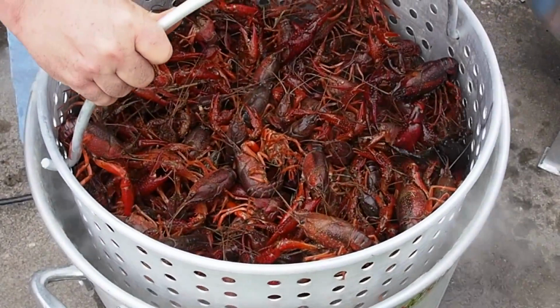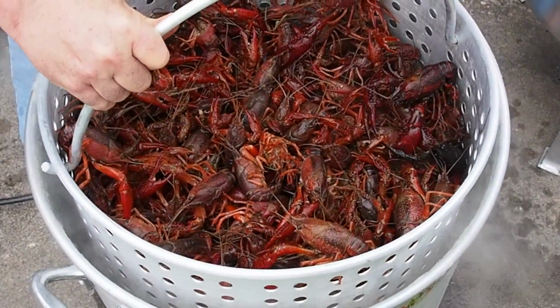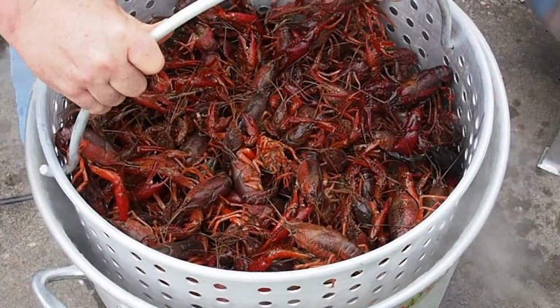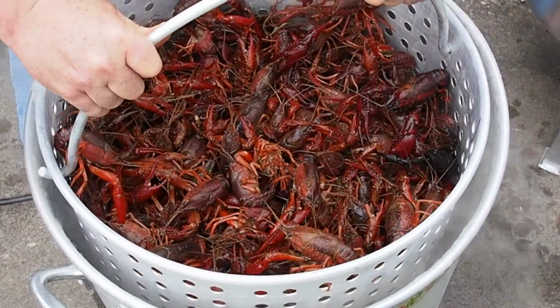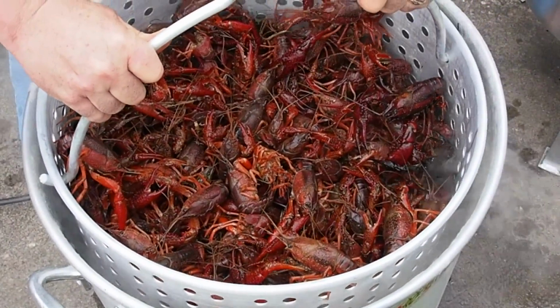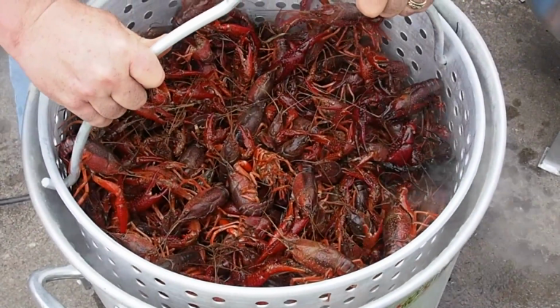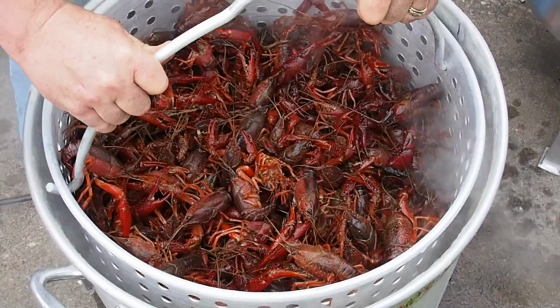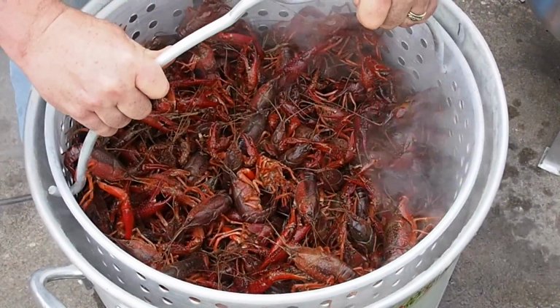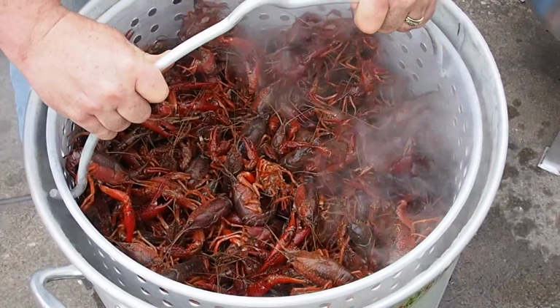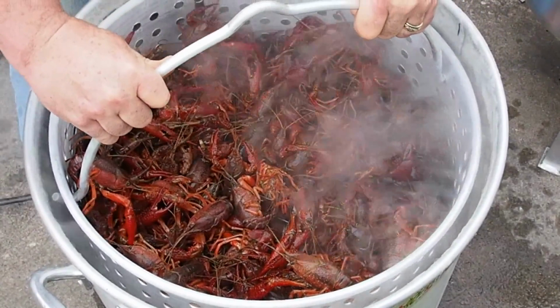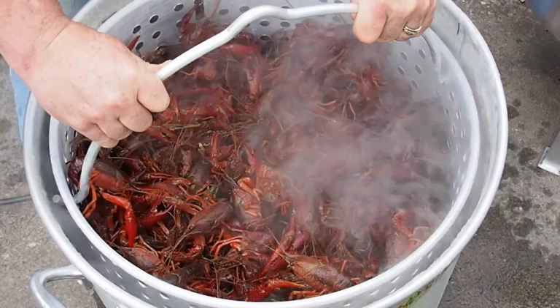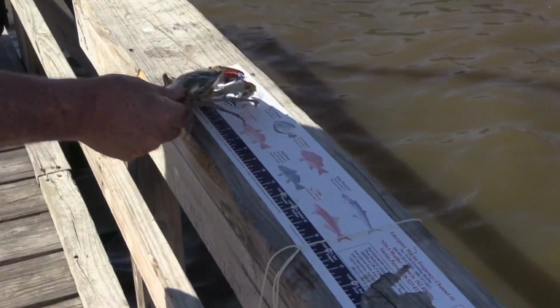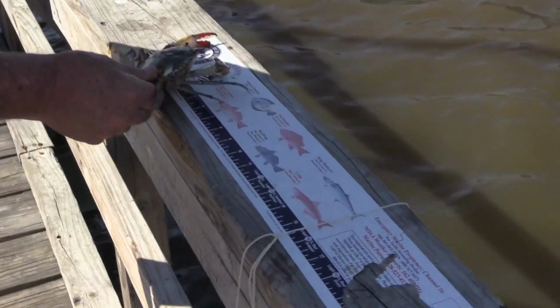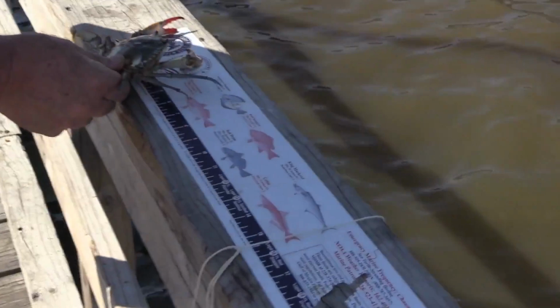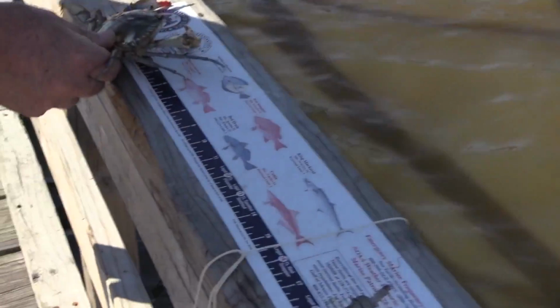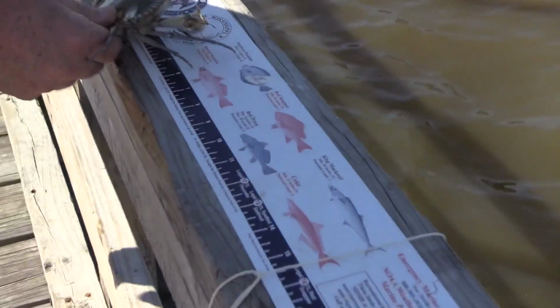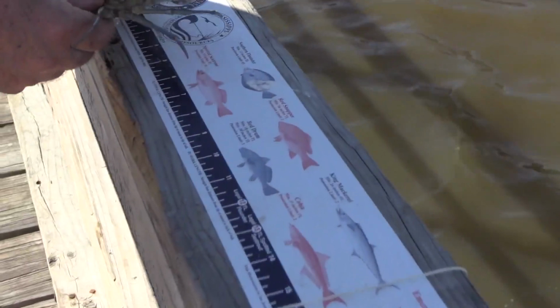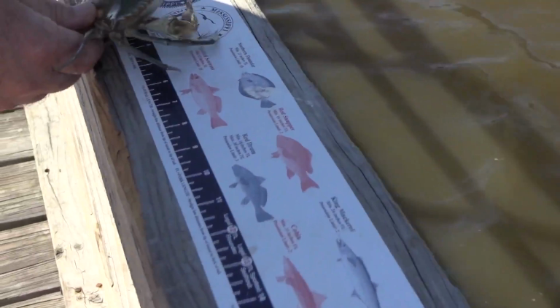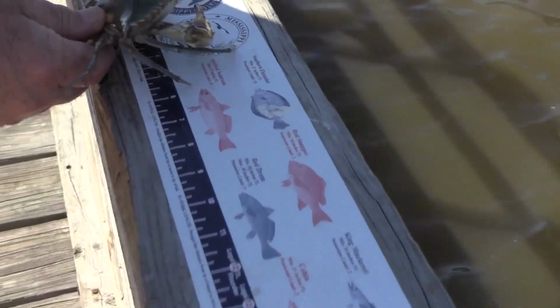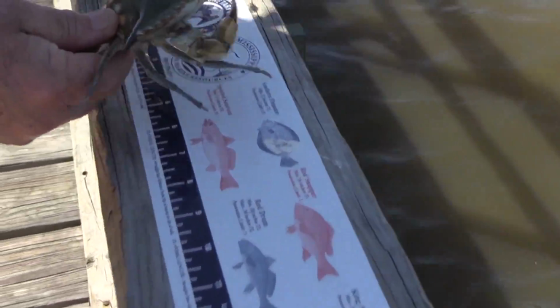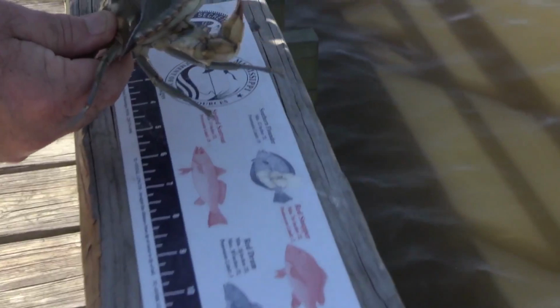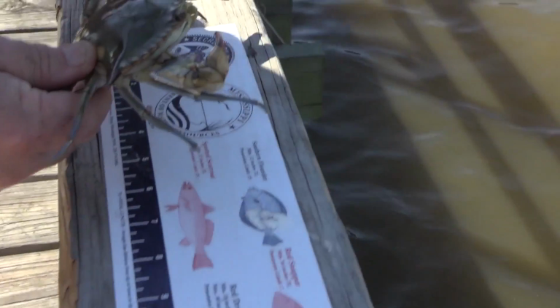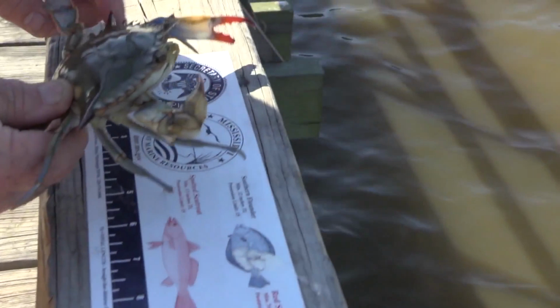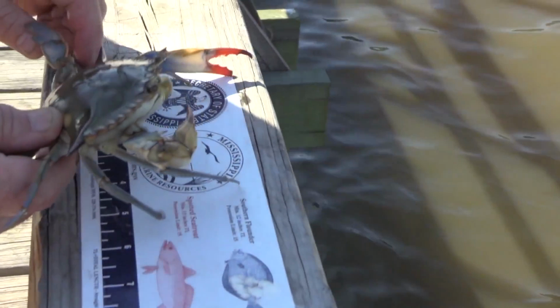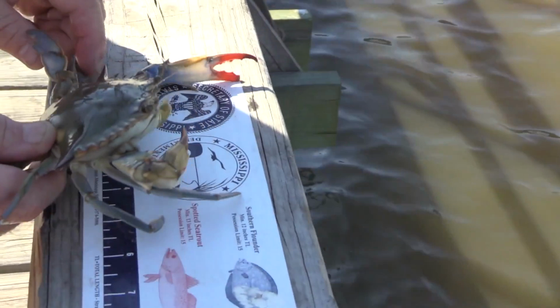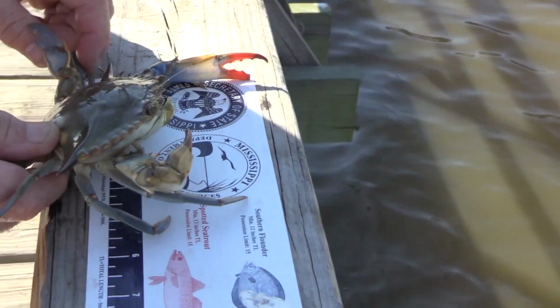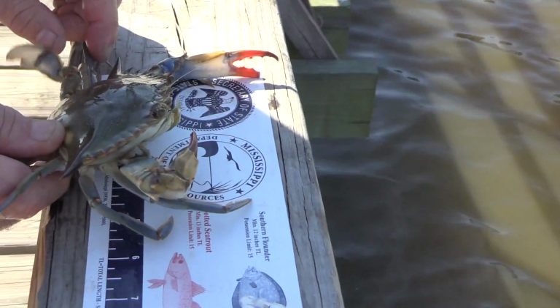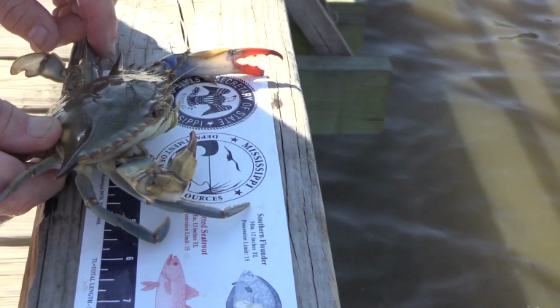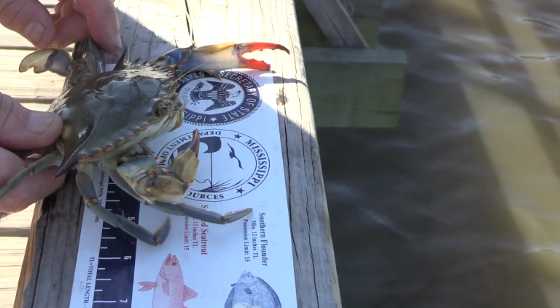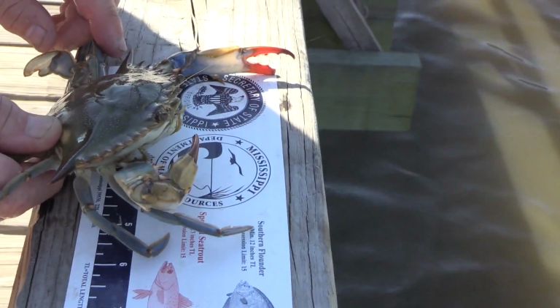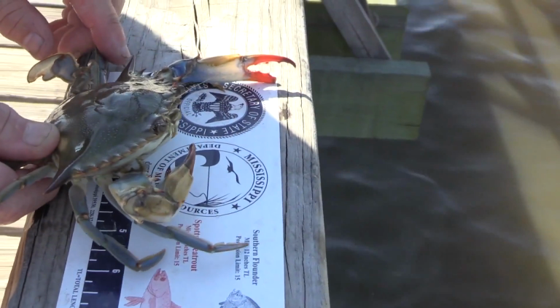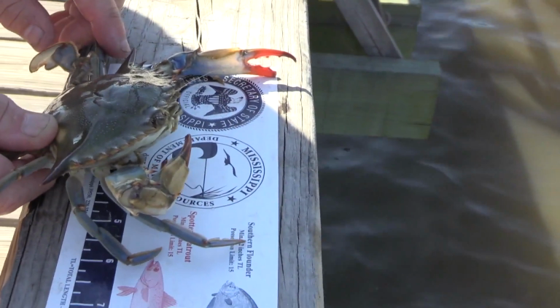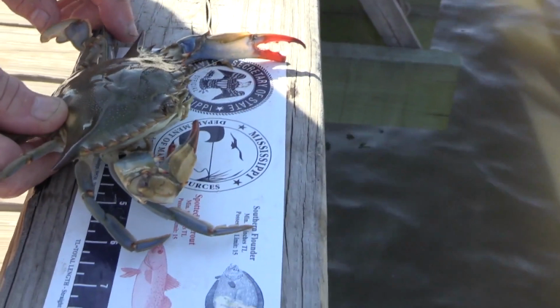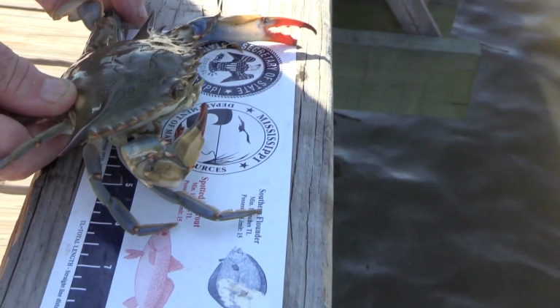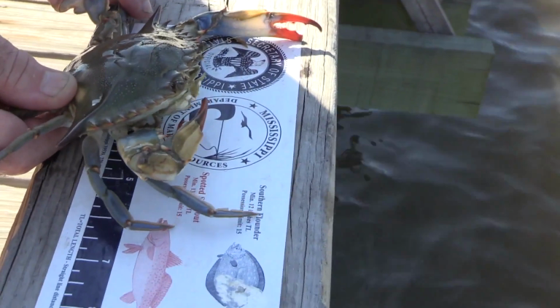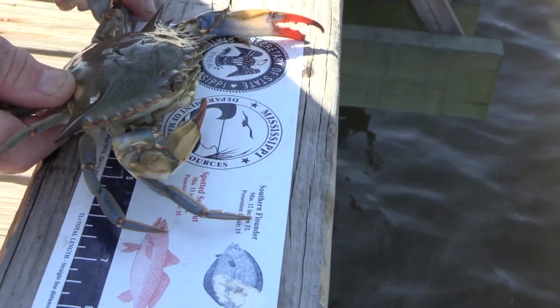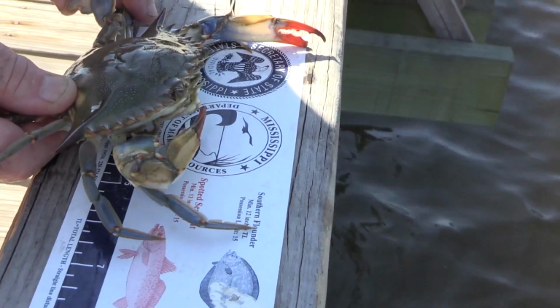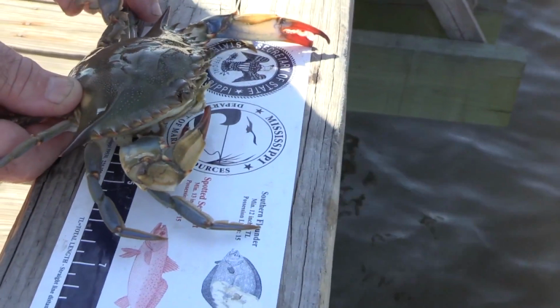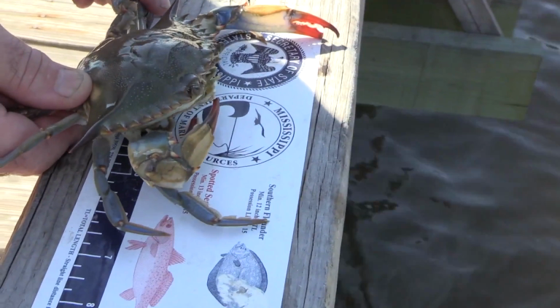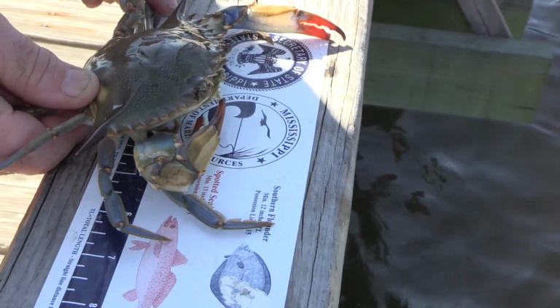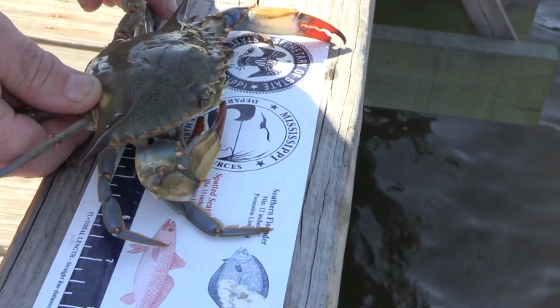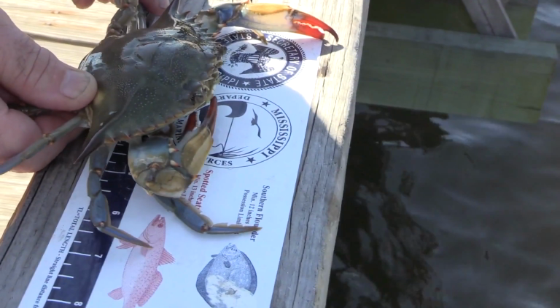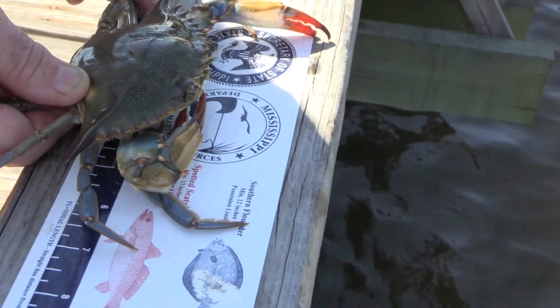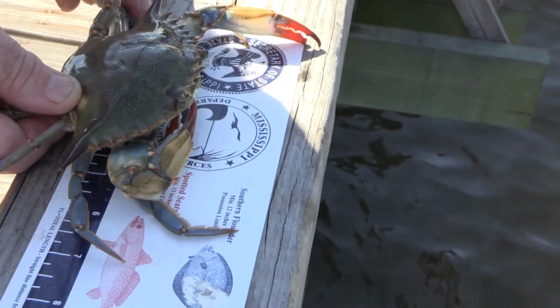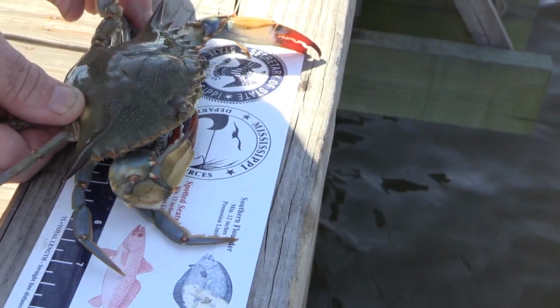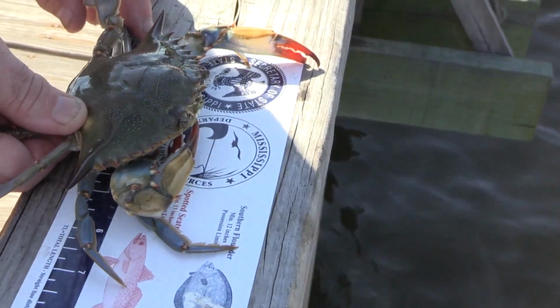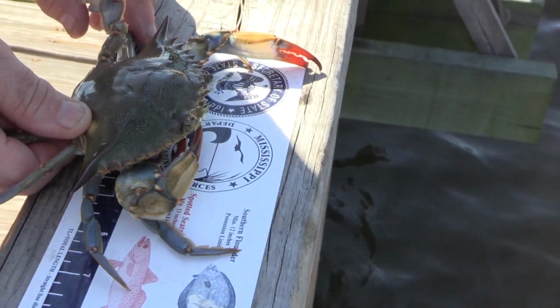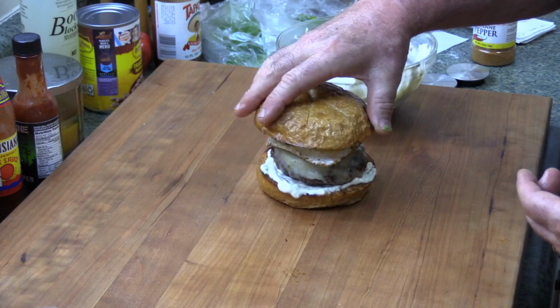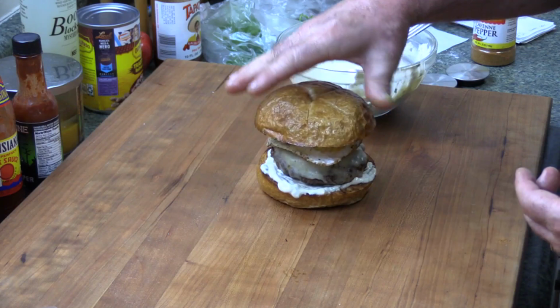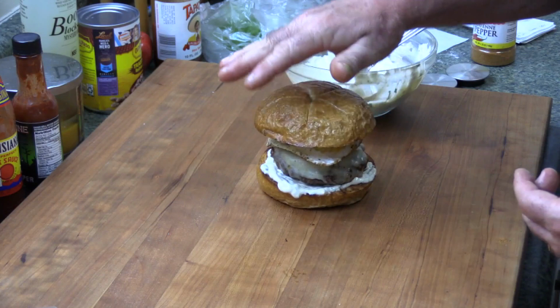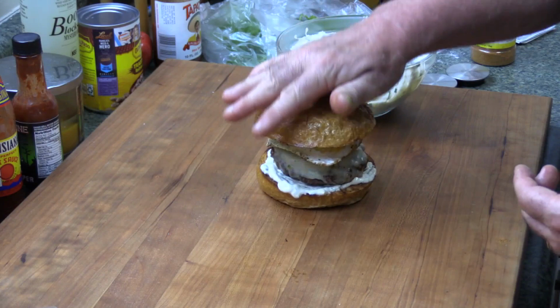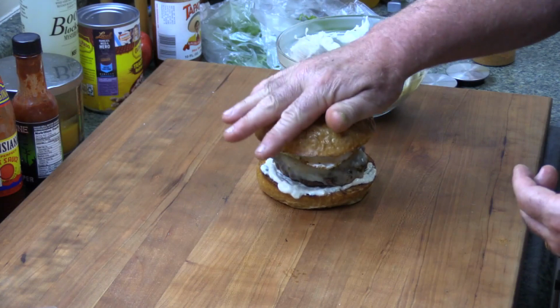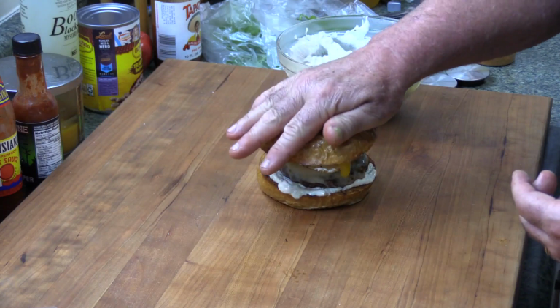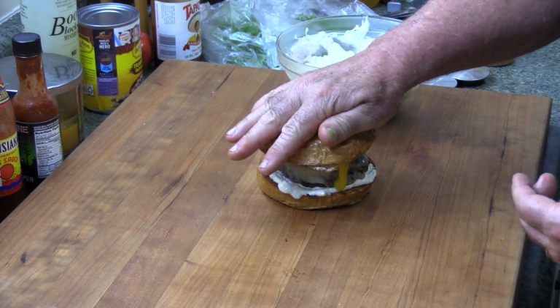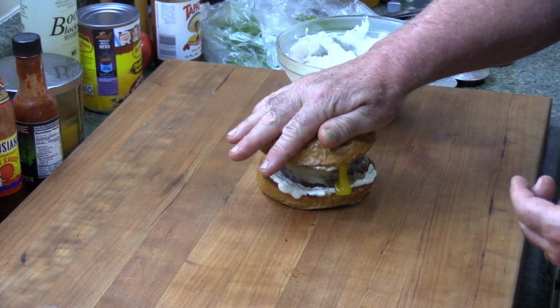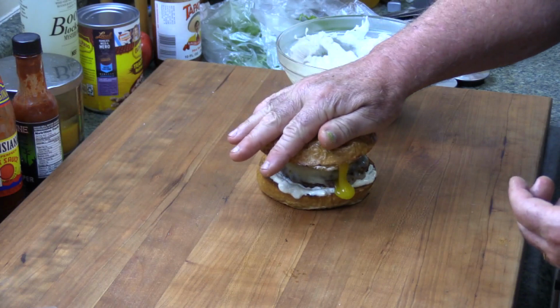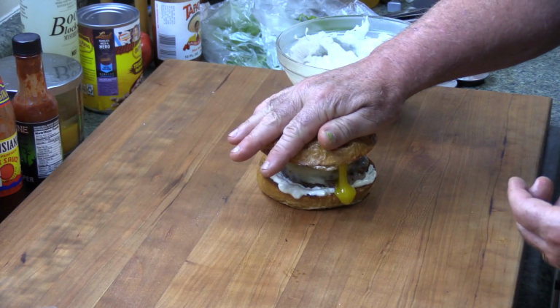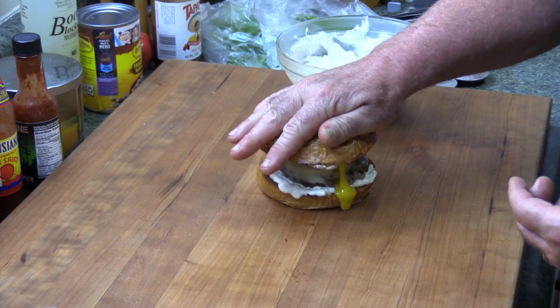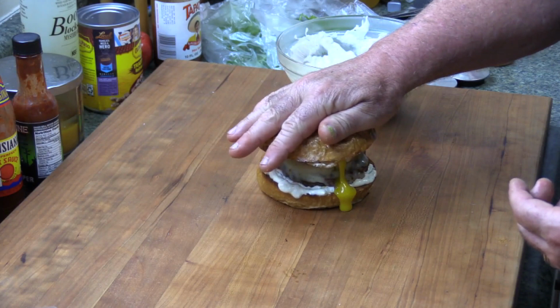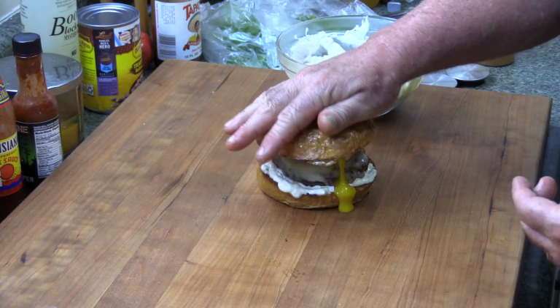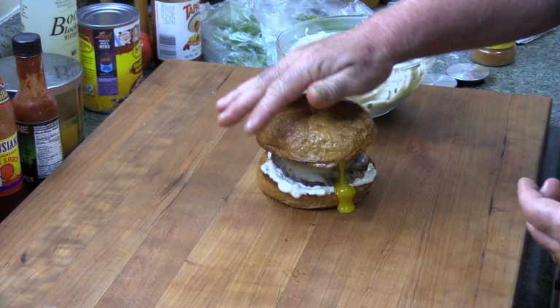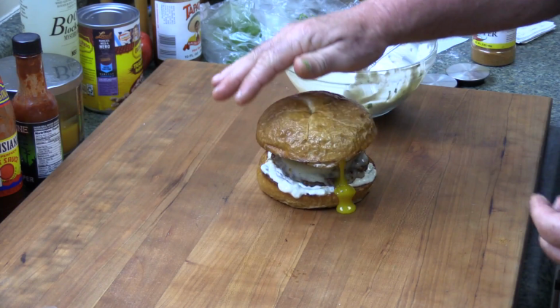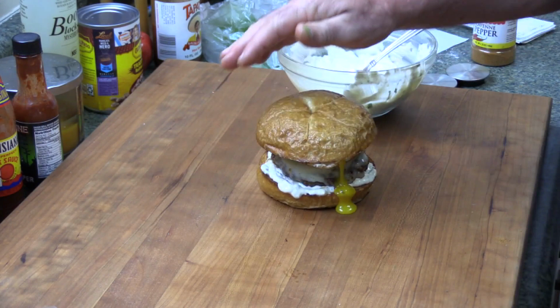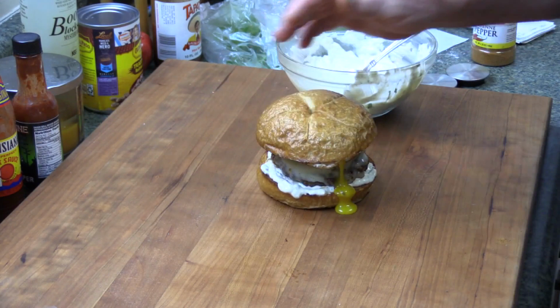If you want to cook back your barbecue till you get your feel, you've come to the right place.